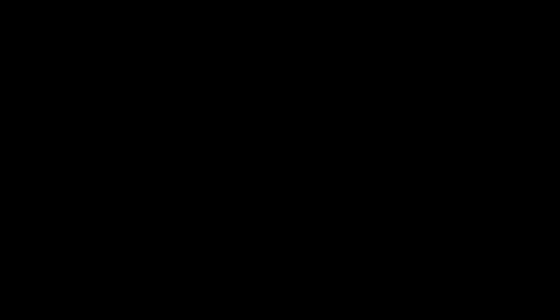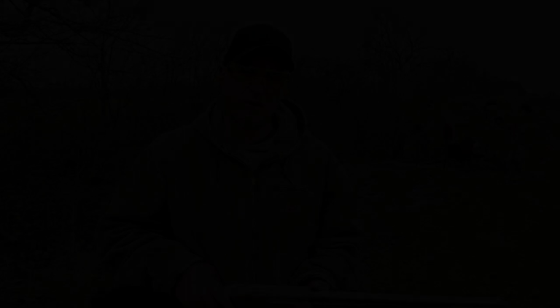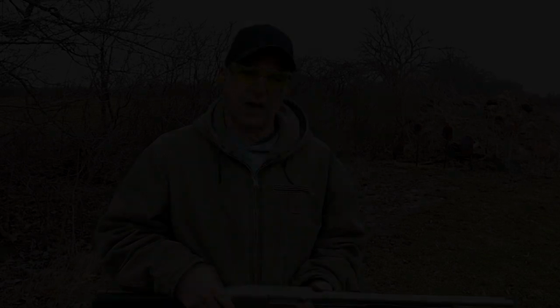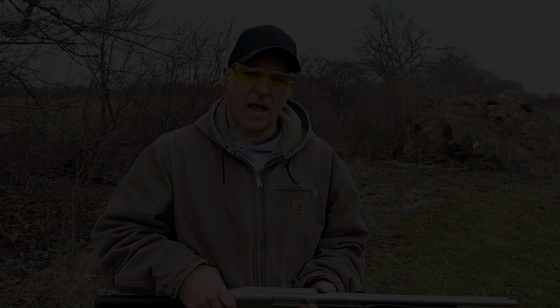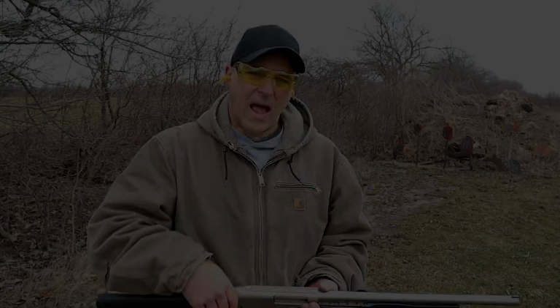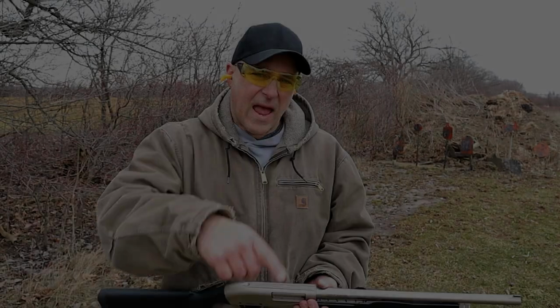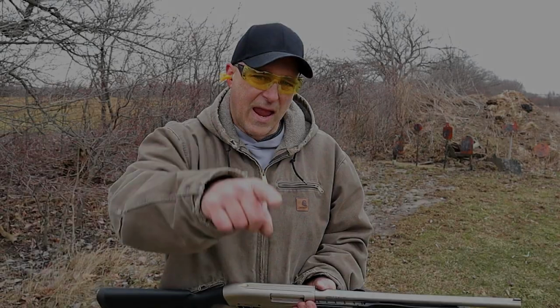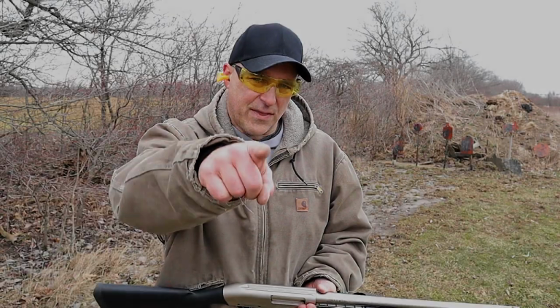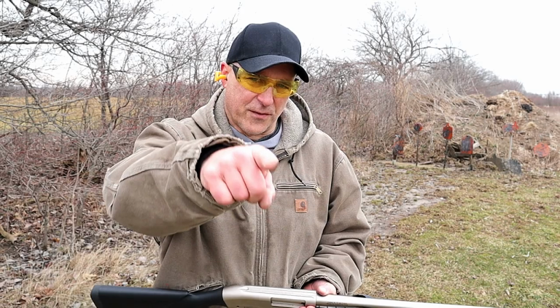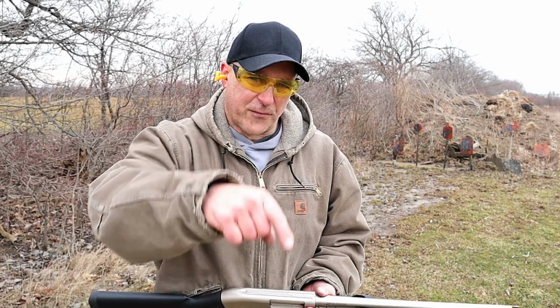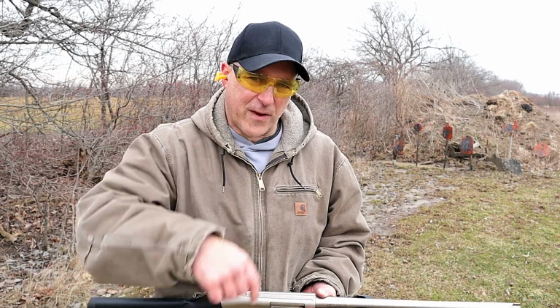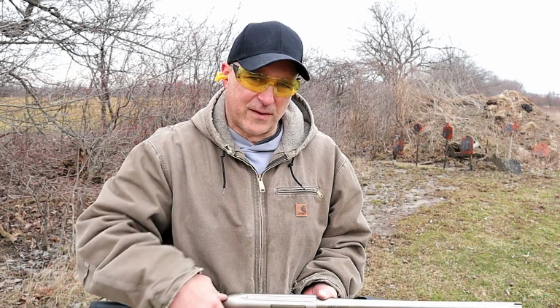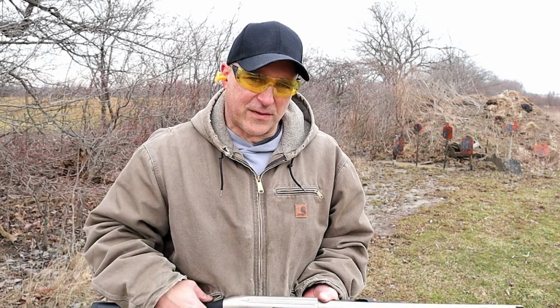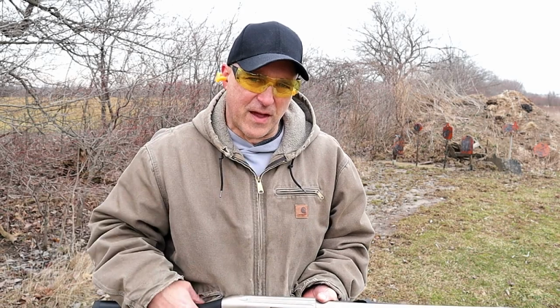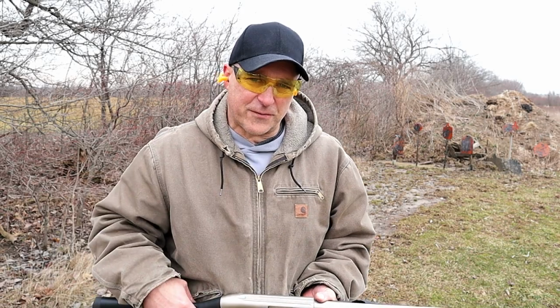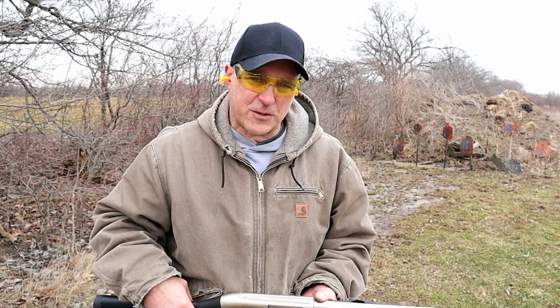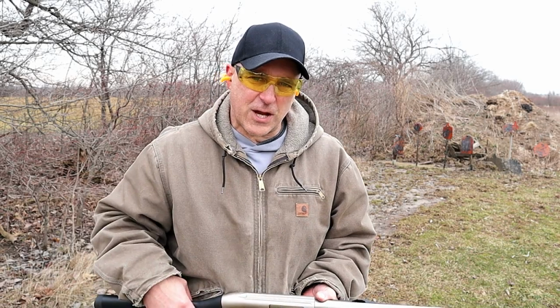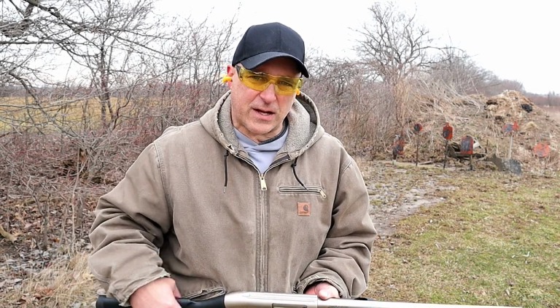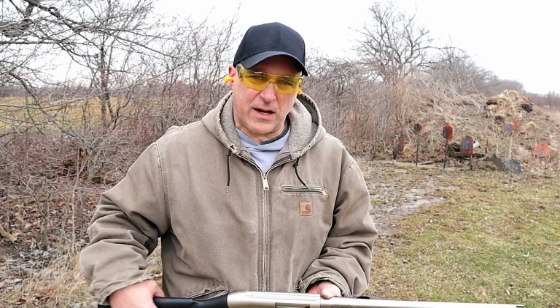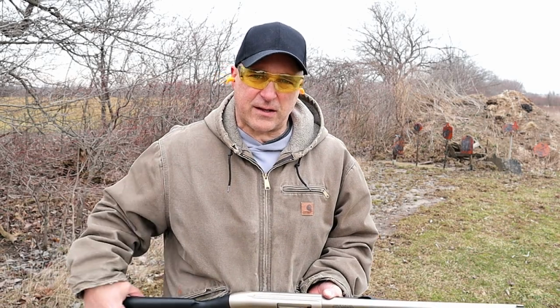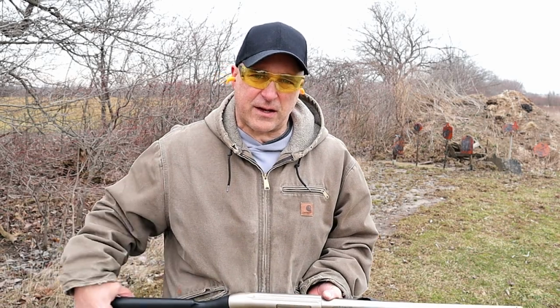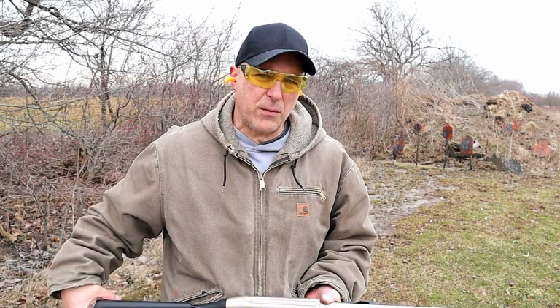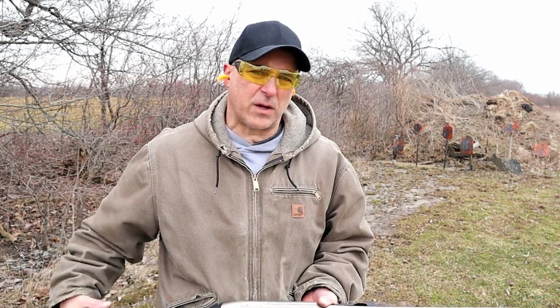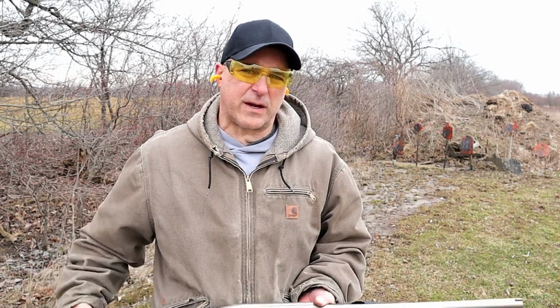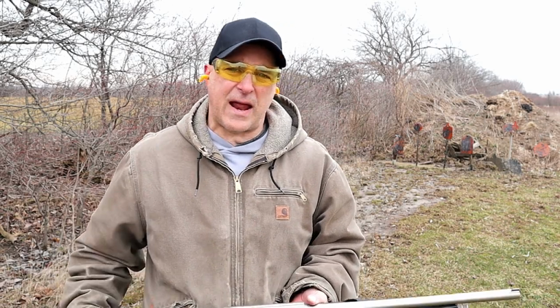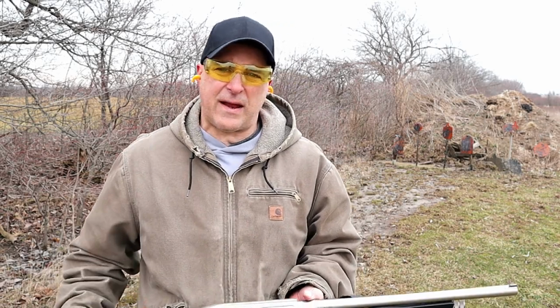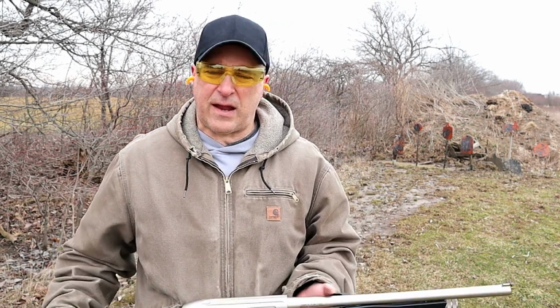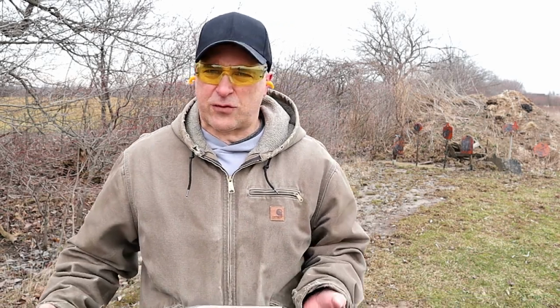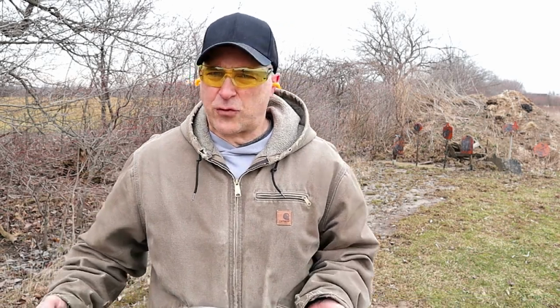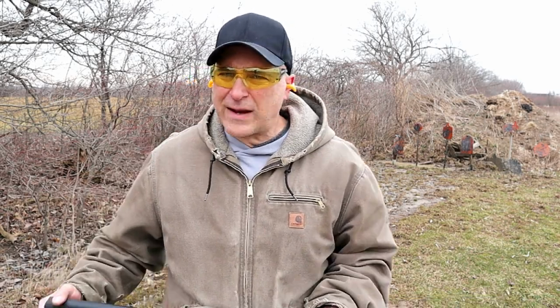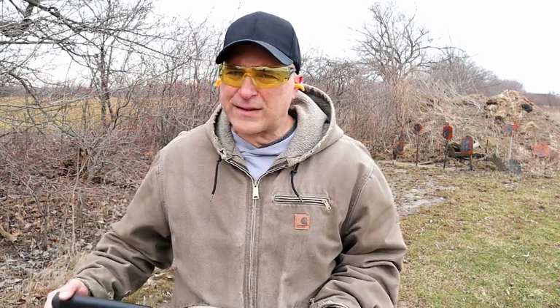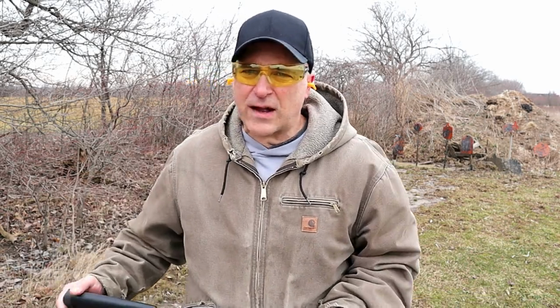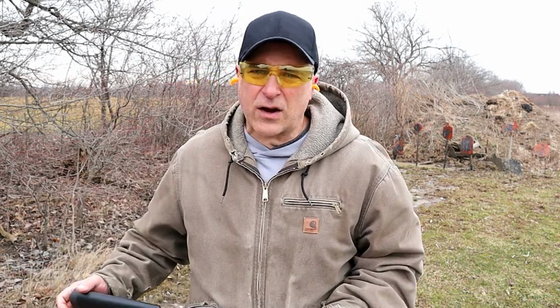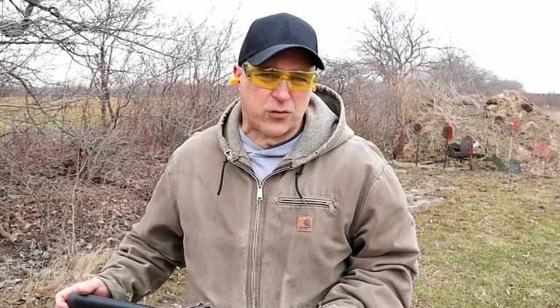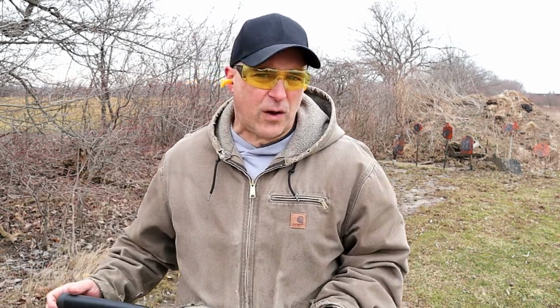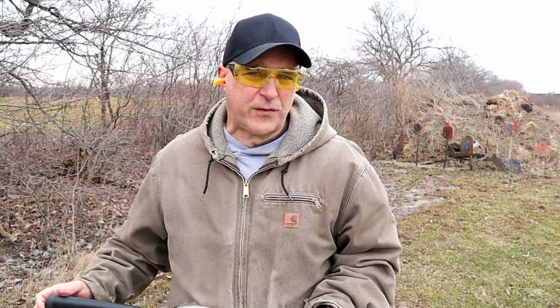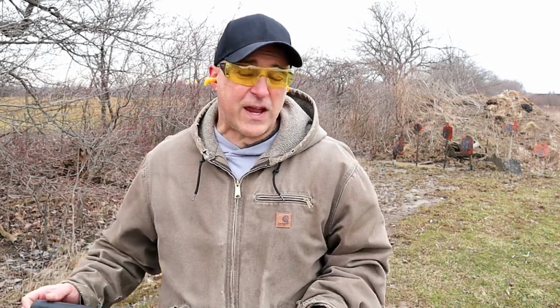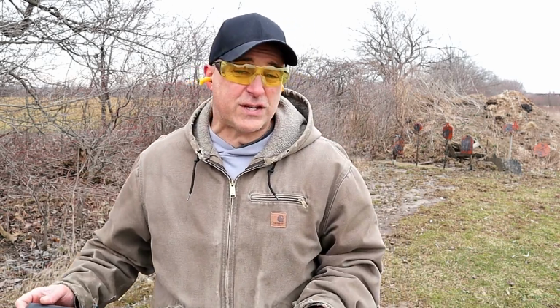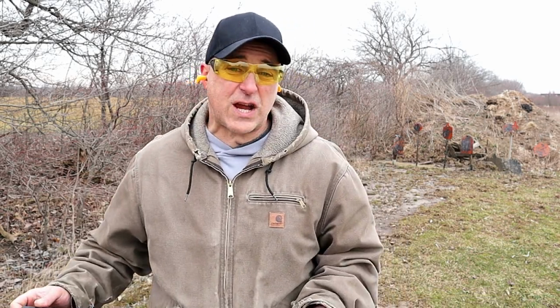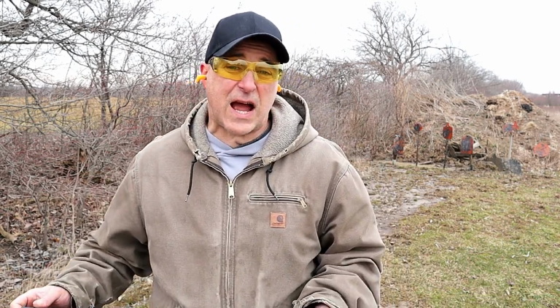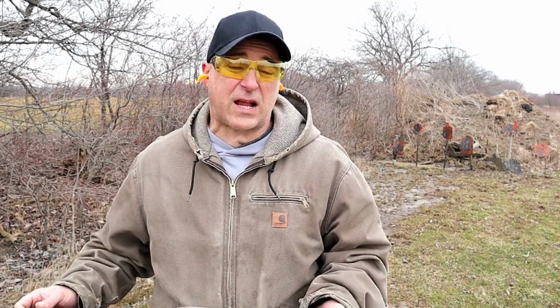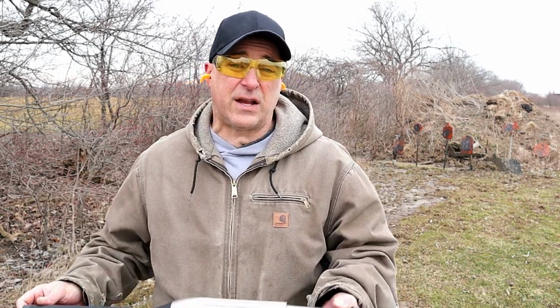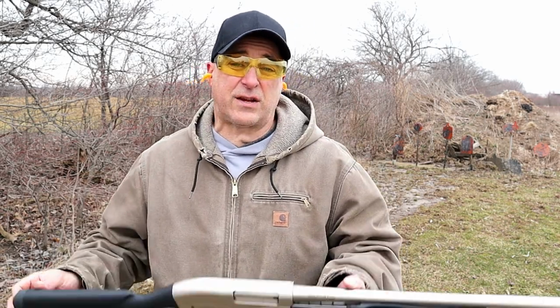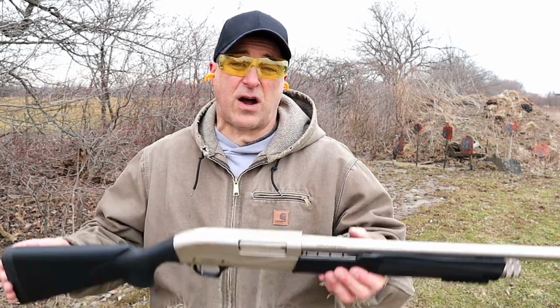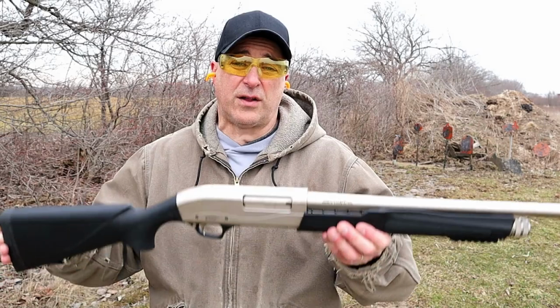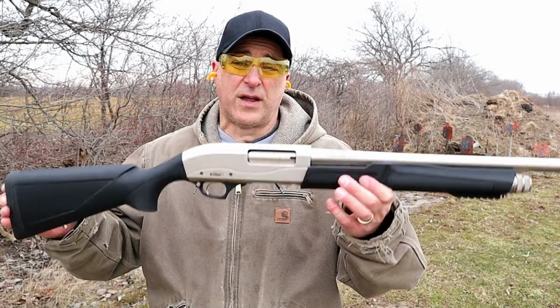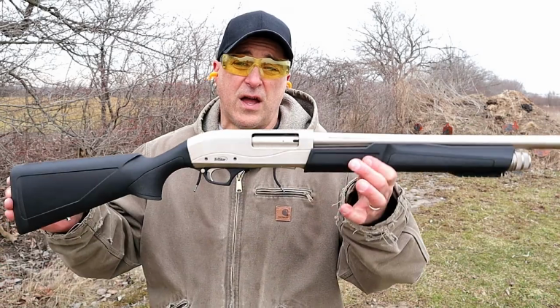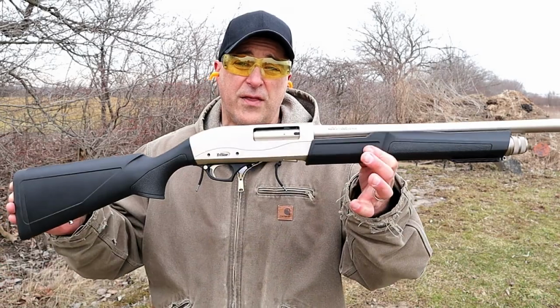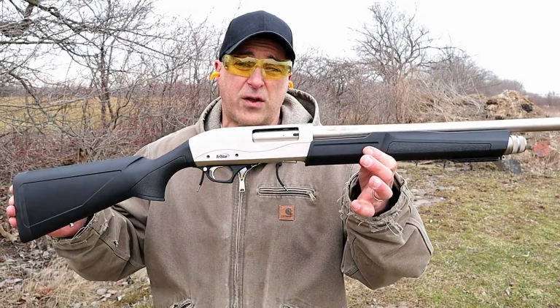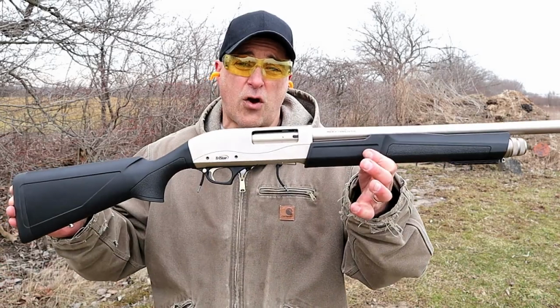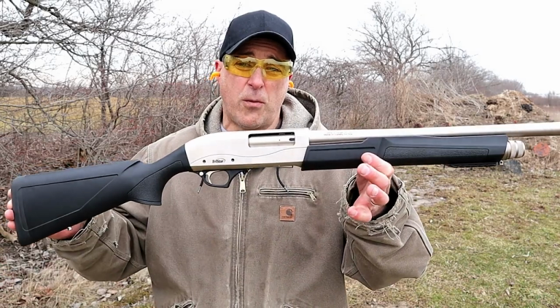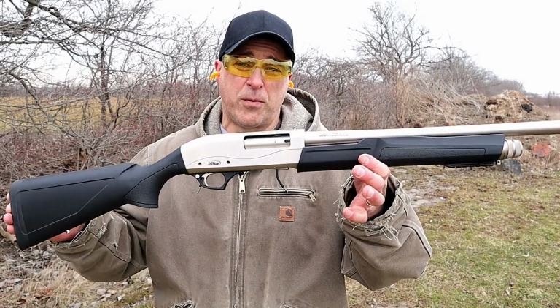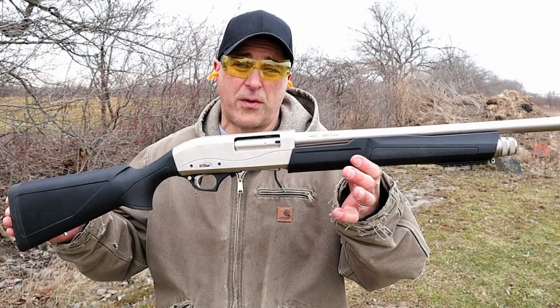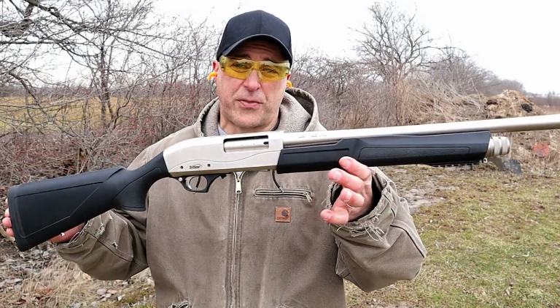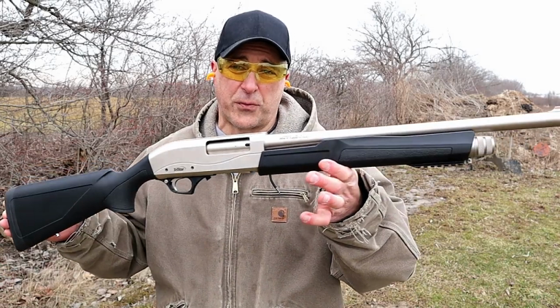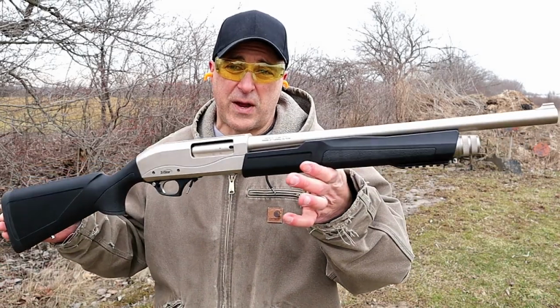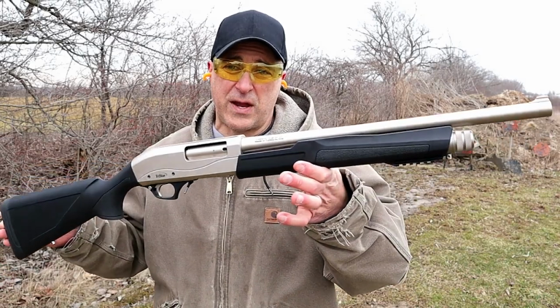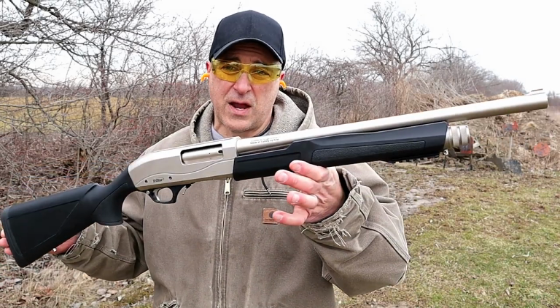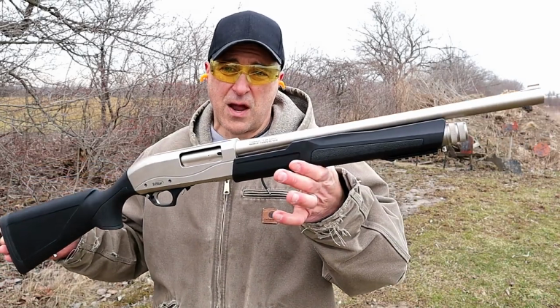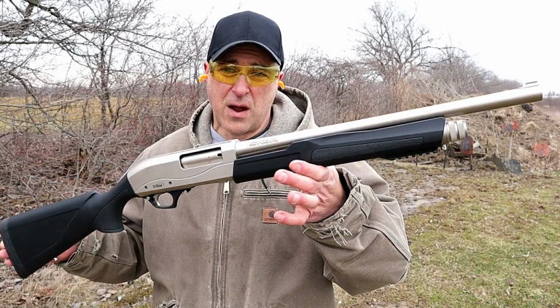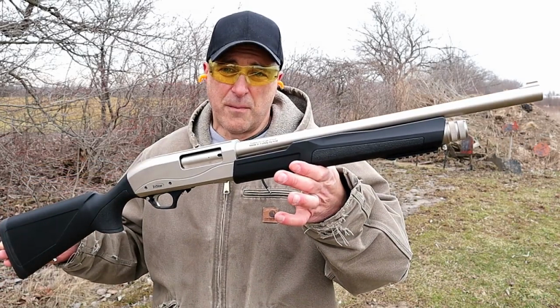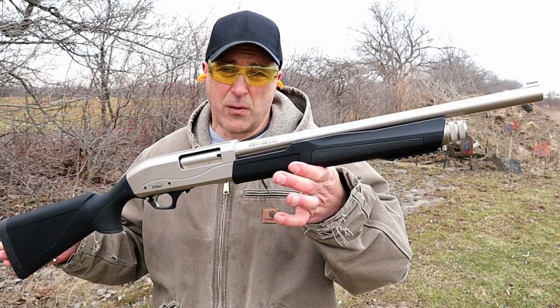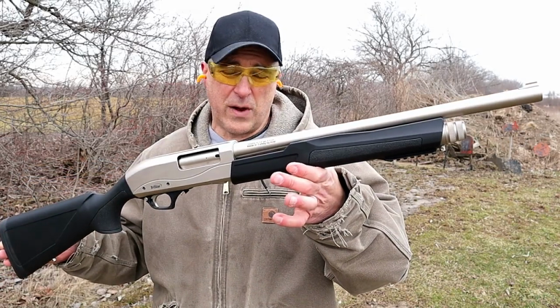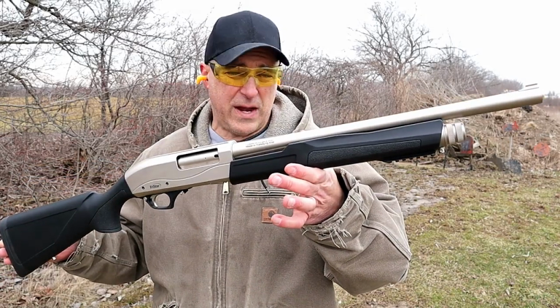Hey there friends, thanks for checking in. Today we're looking at a TriStar 12 gauge shotgun called the Cobra 3 Marine.